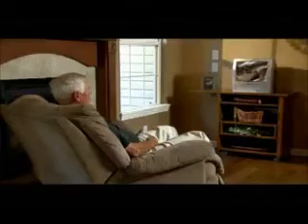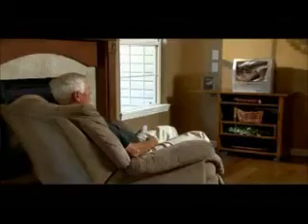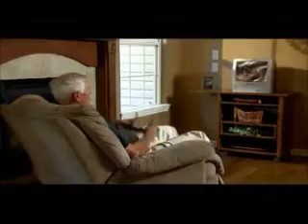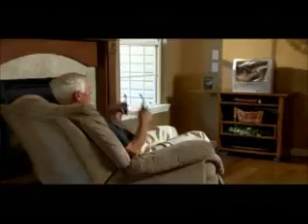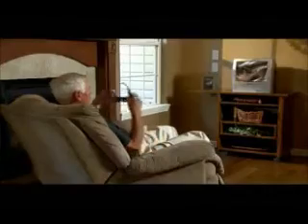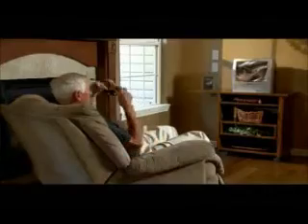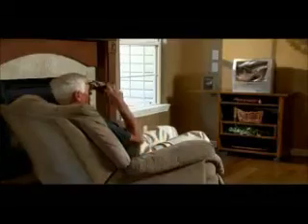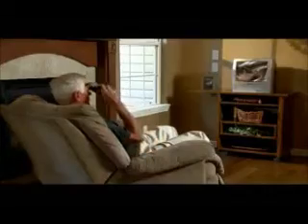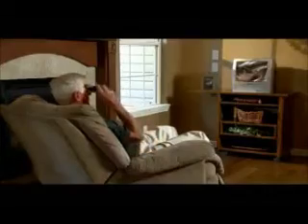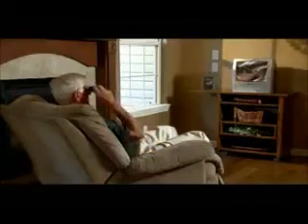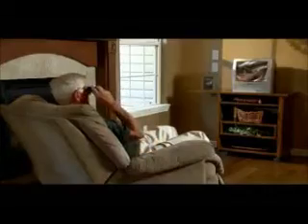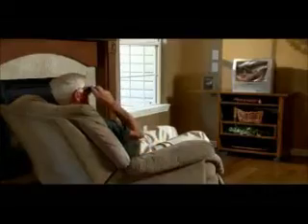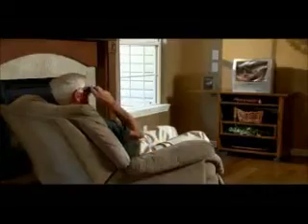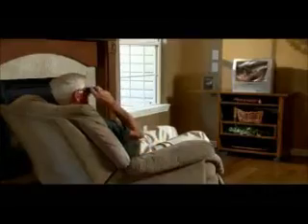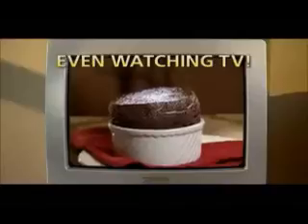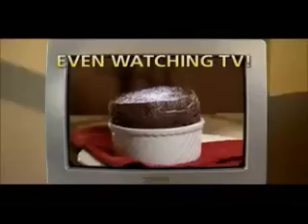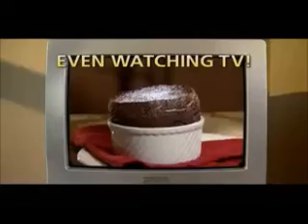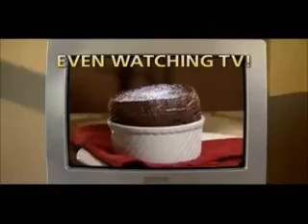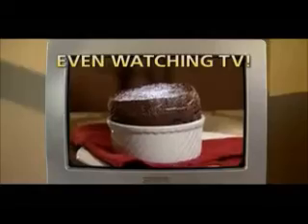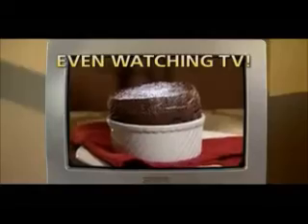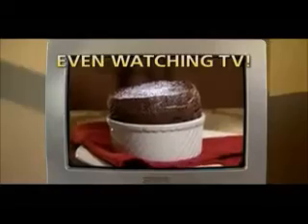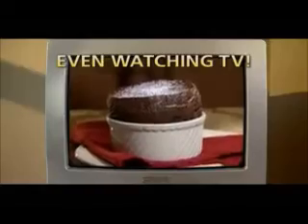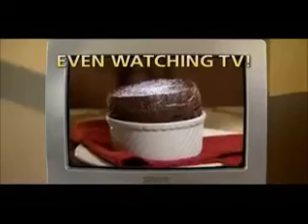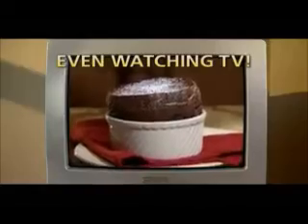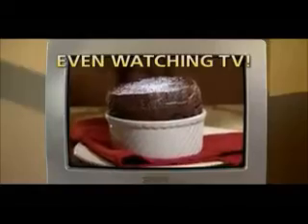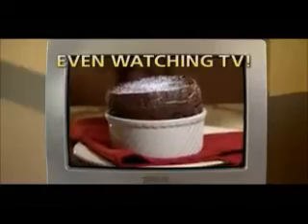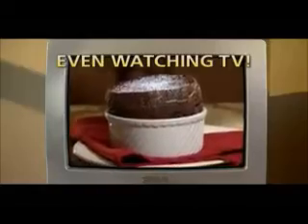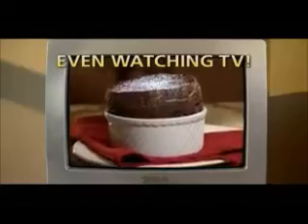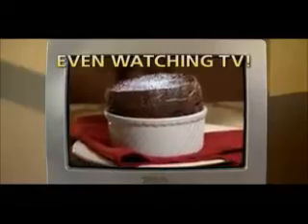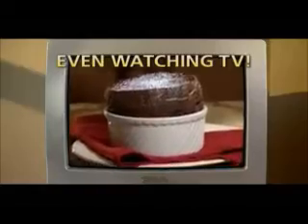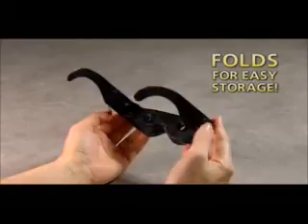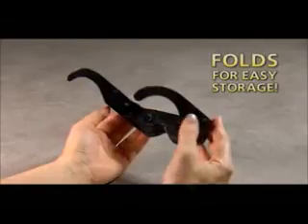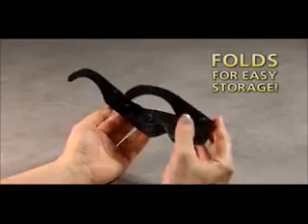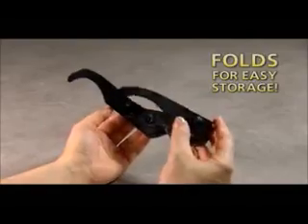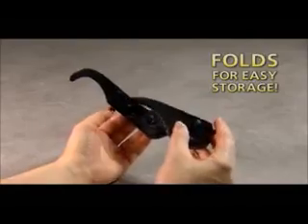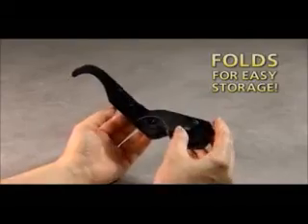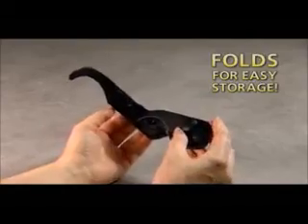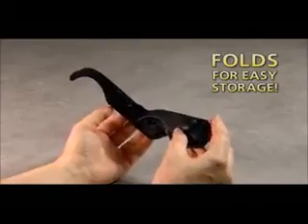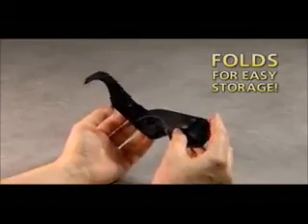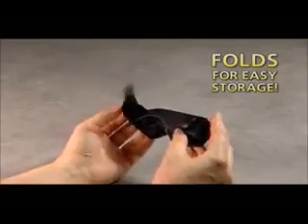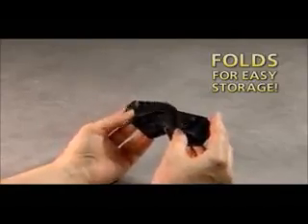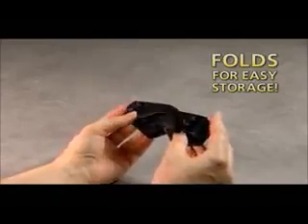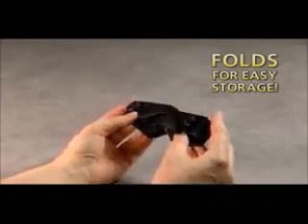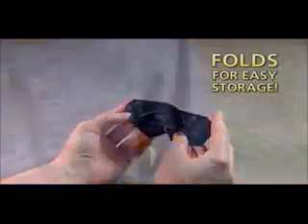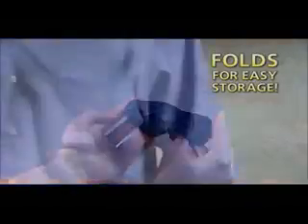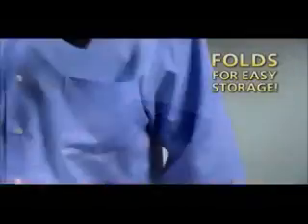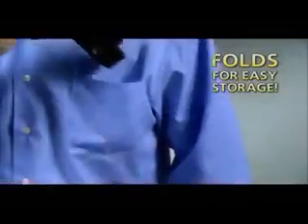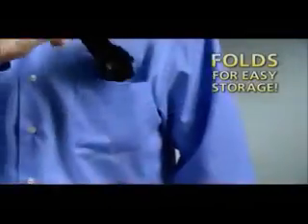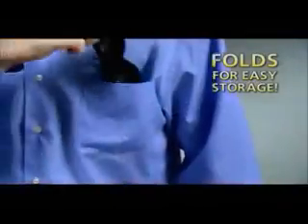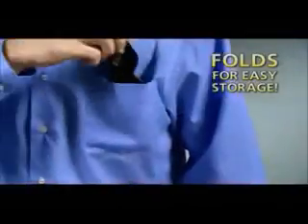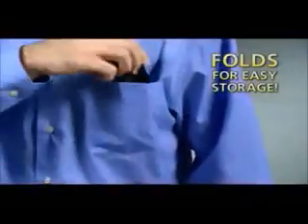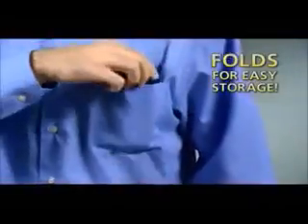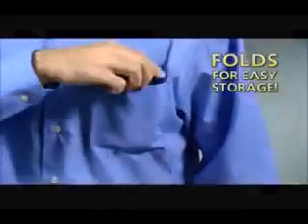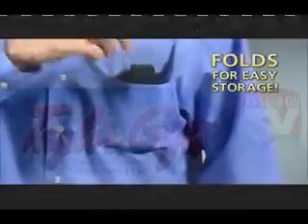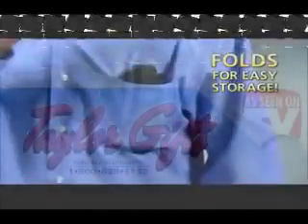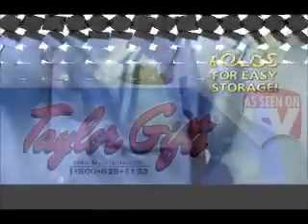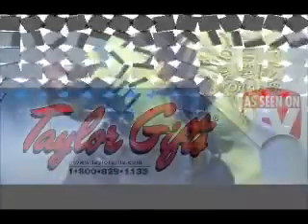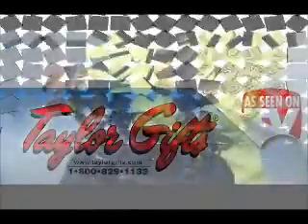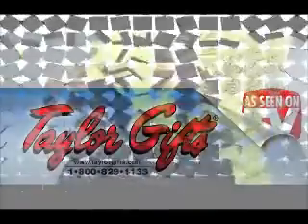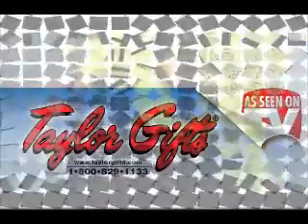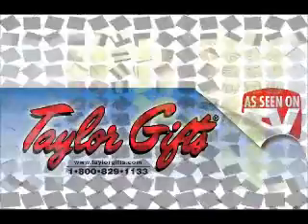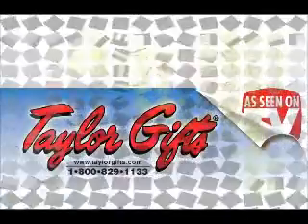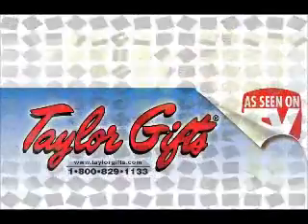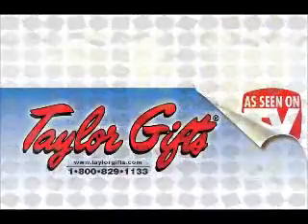And they turn any TV into a big-screen TV. And best of all, they fold and store easily in a shirt pocket or purse.